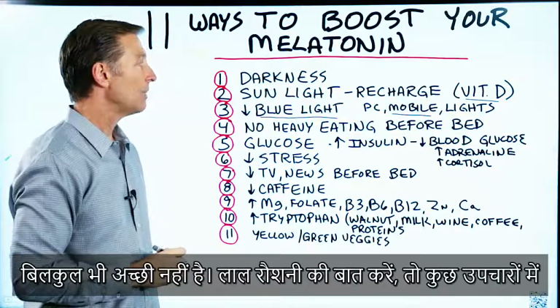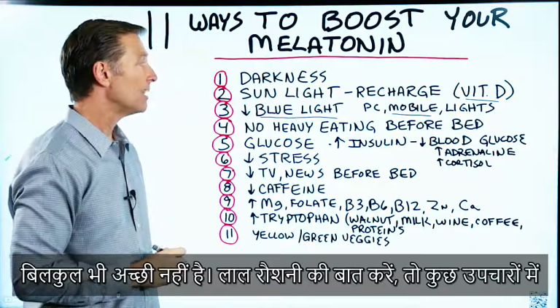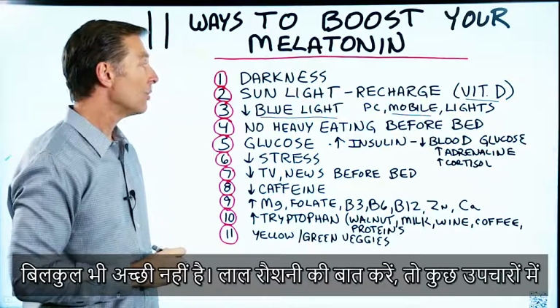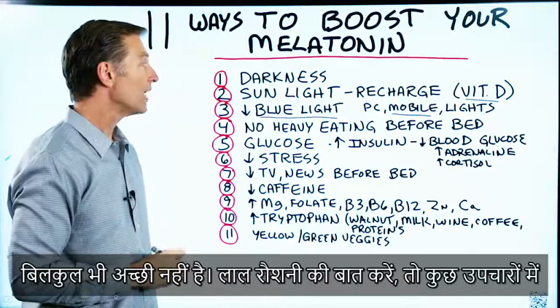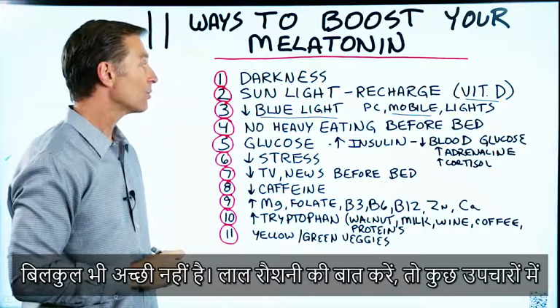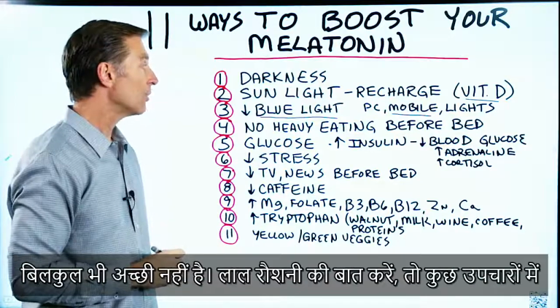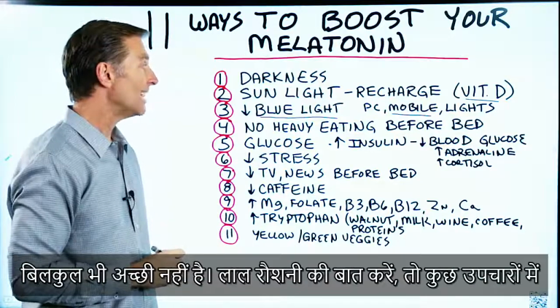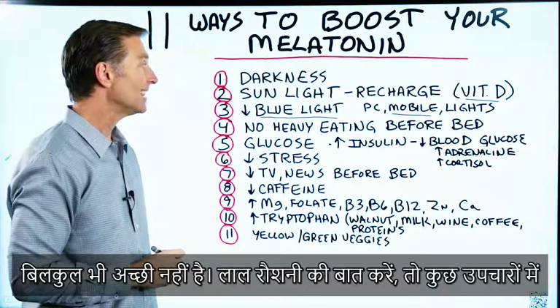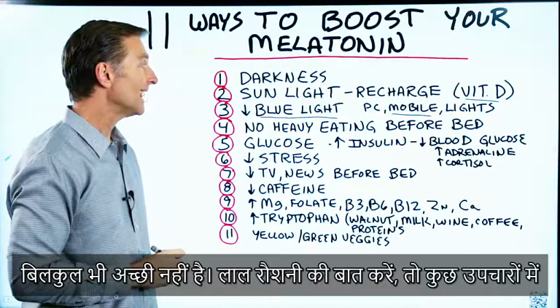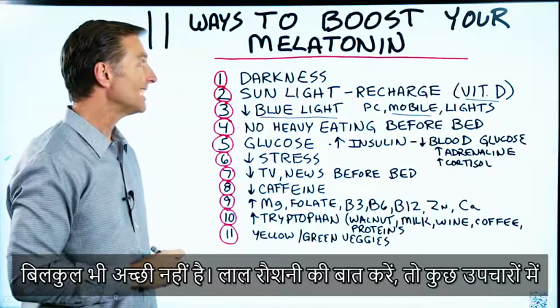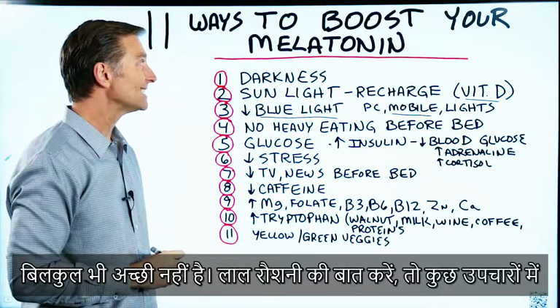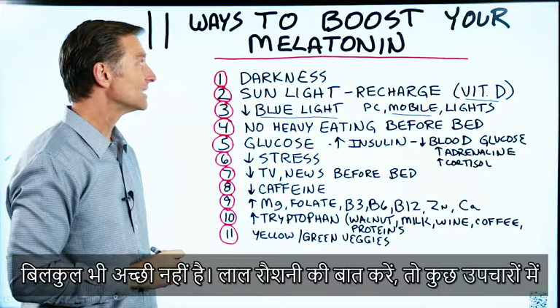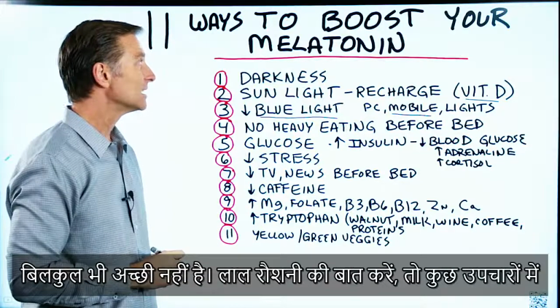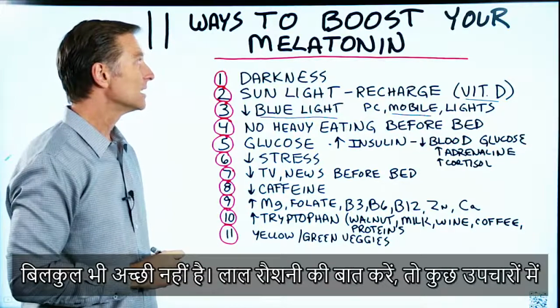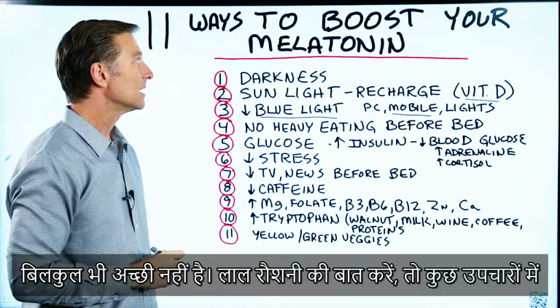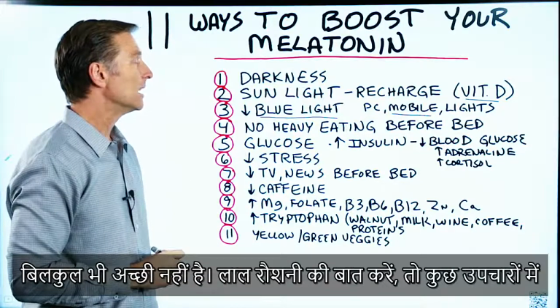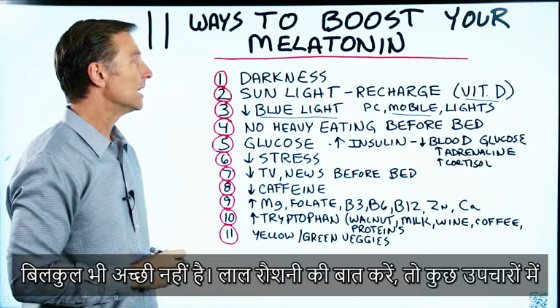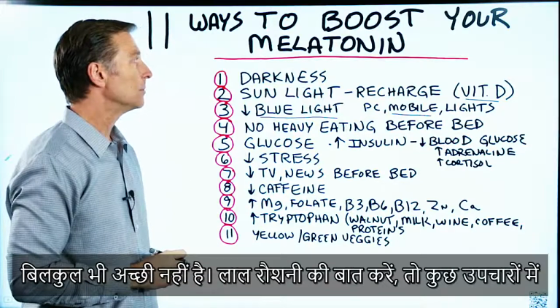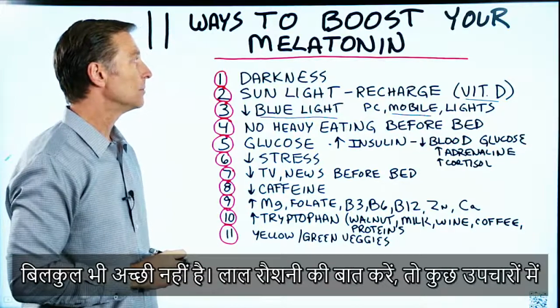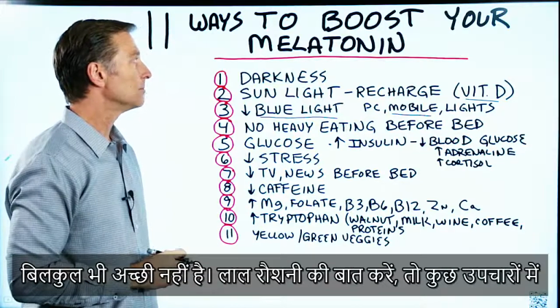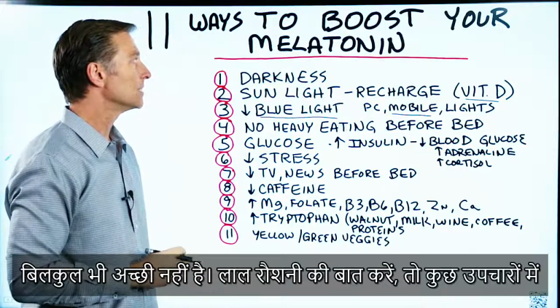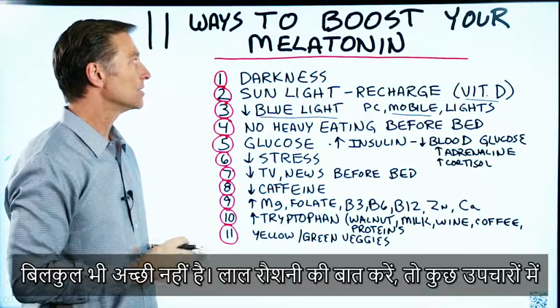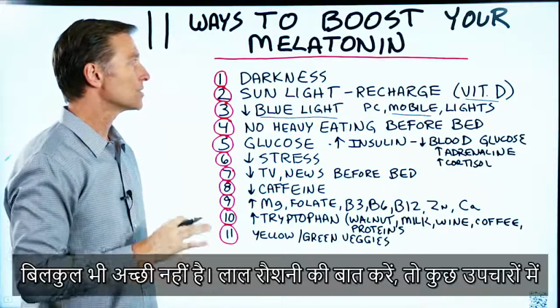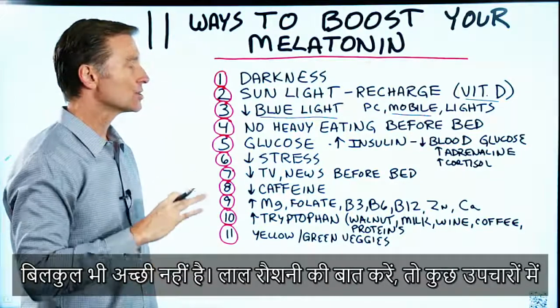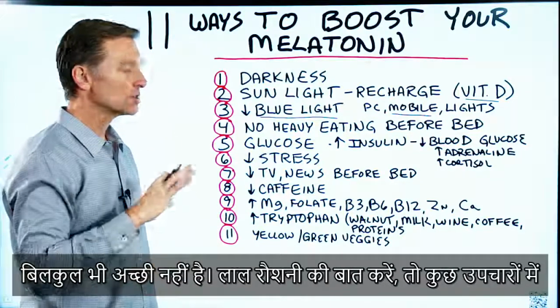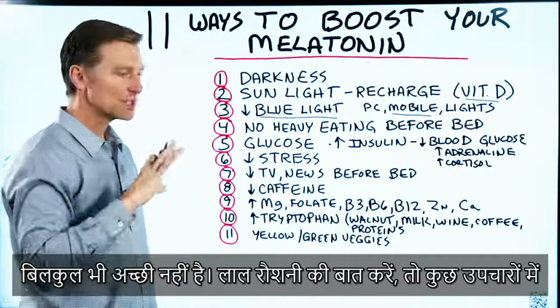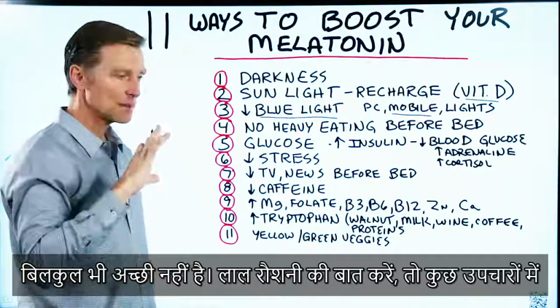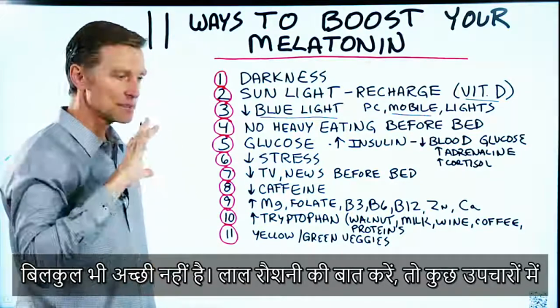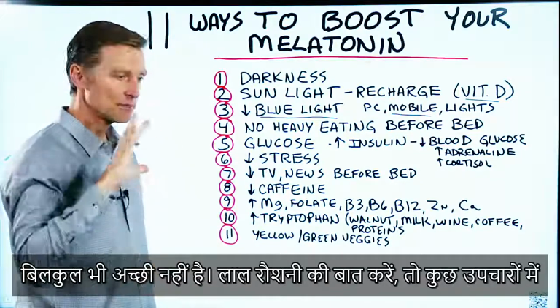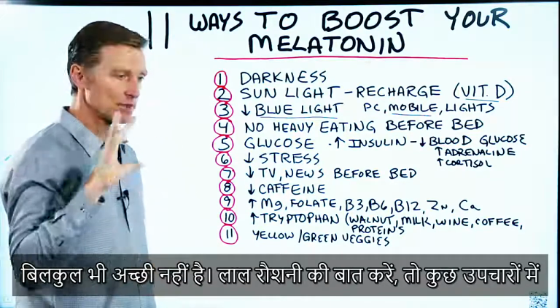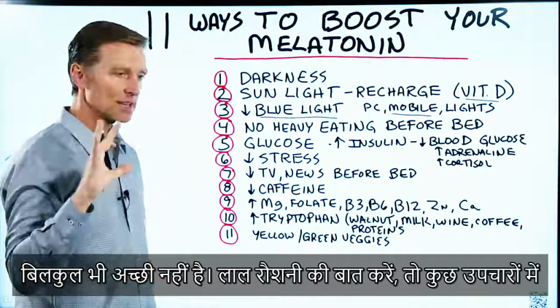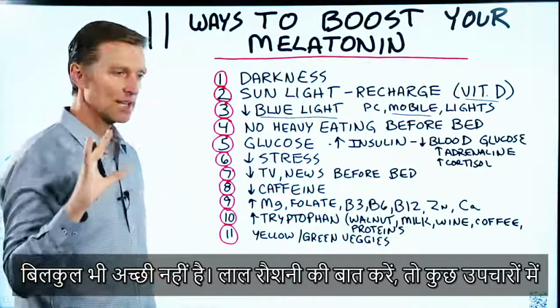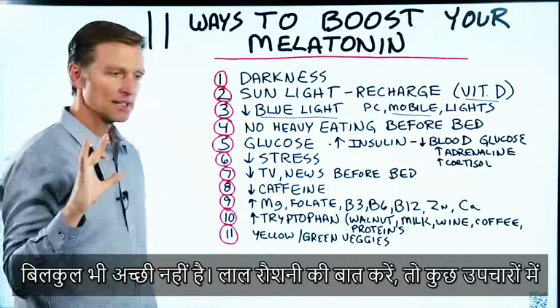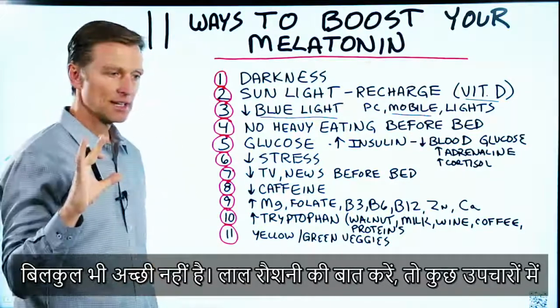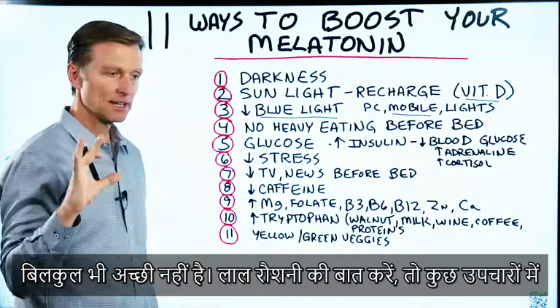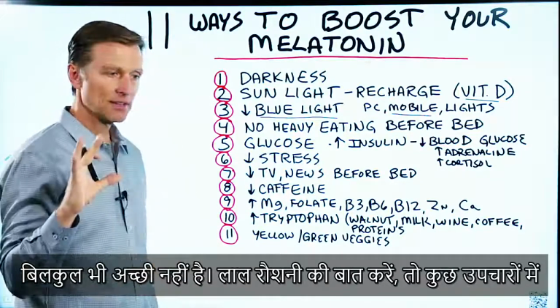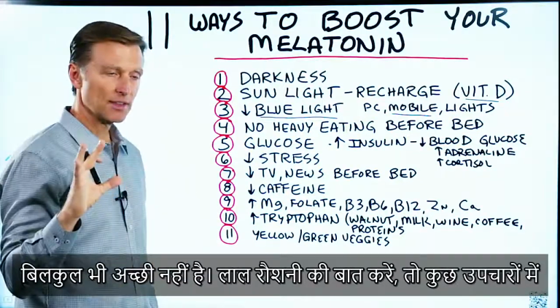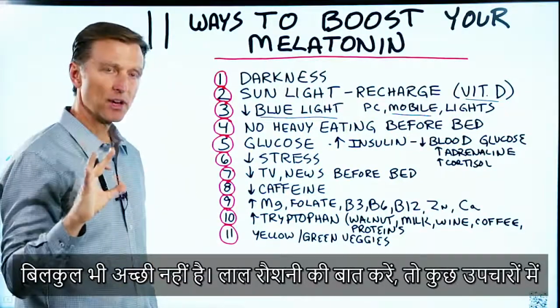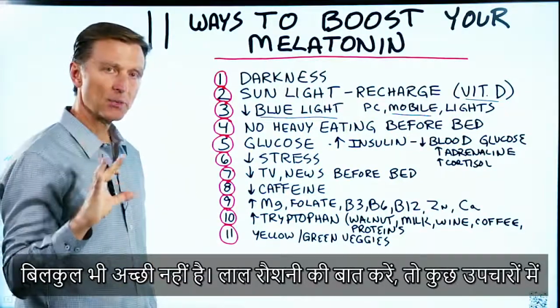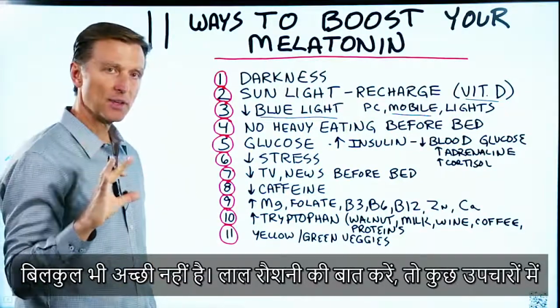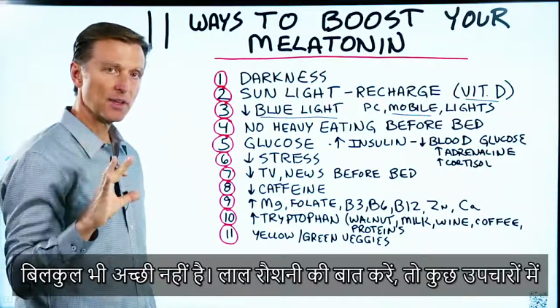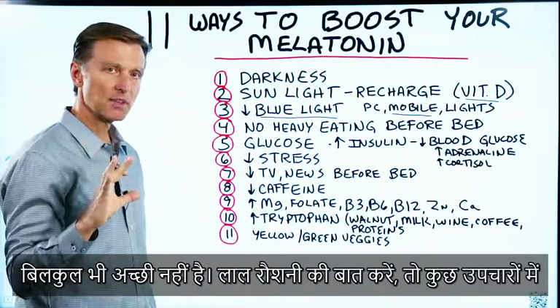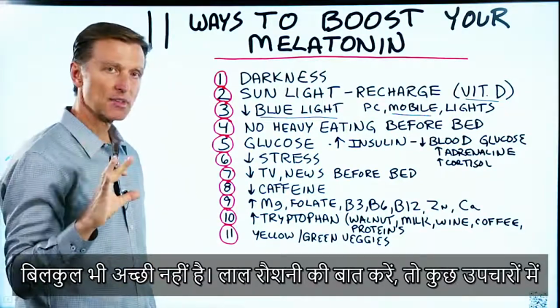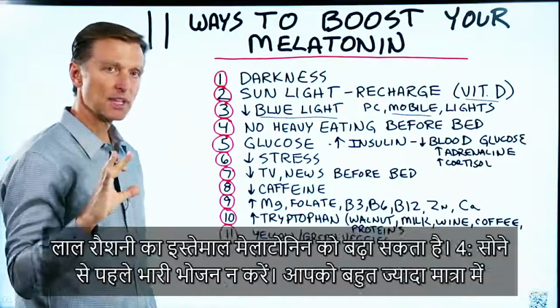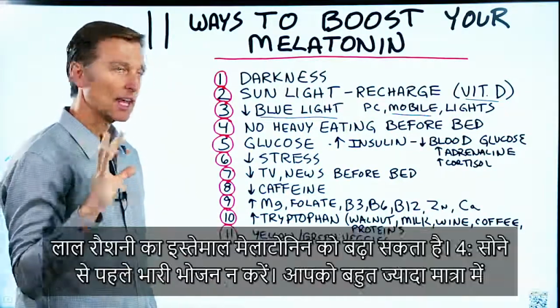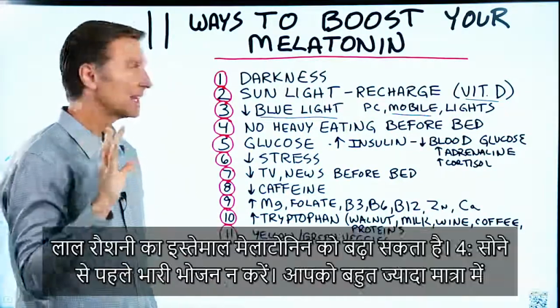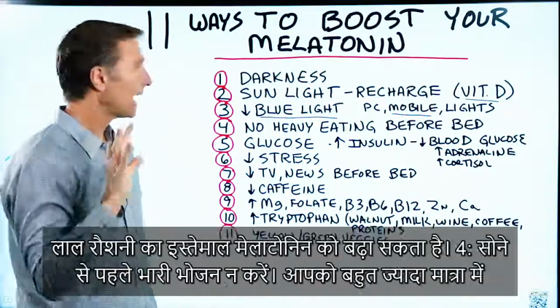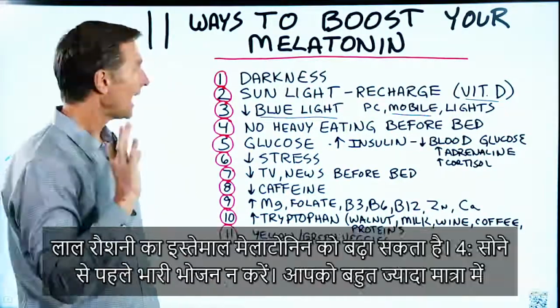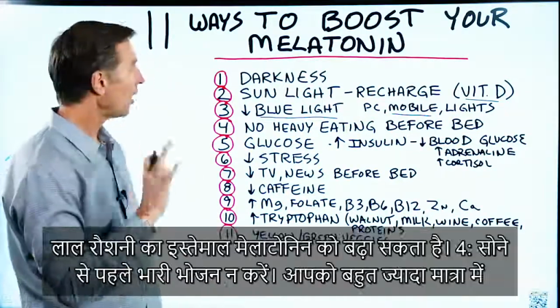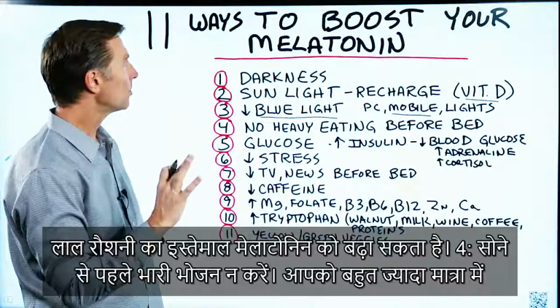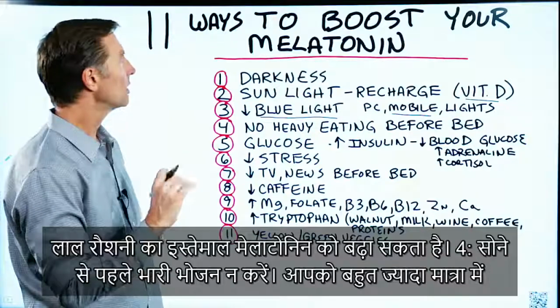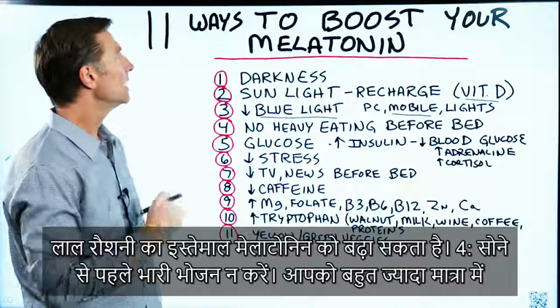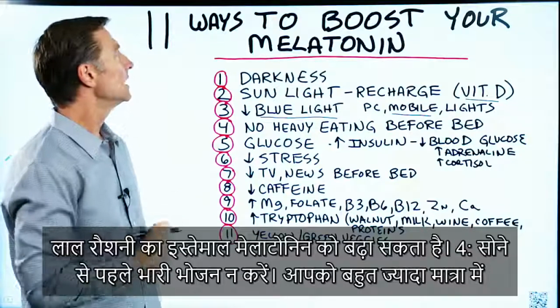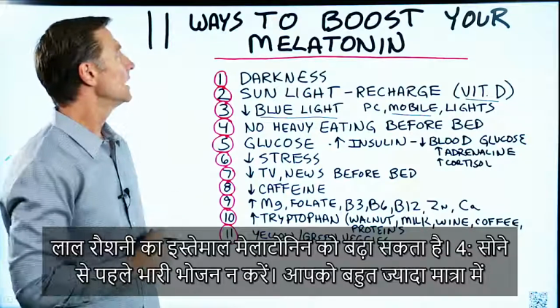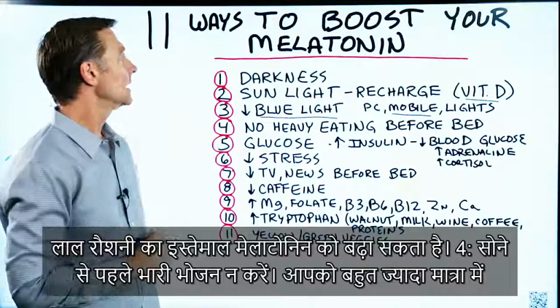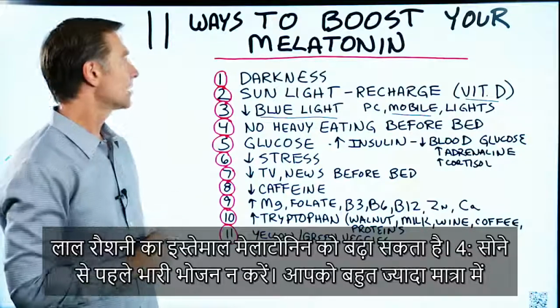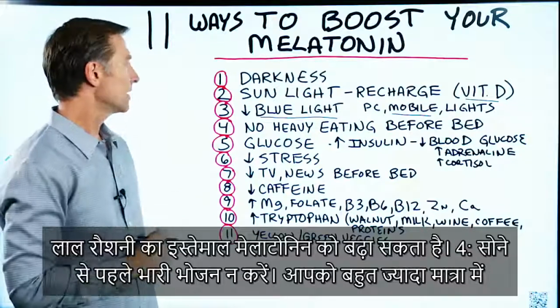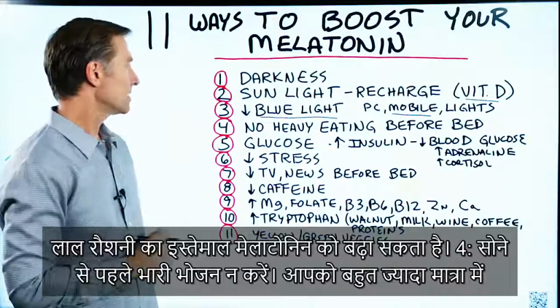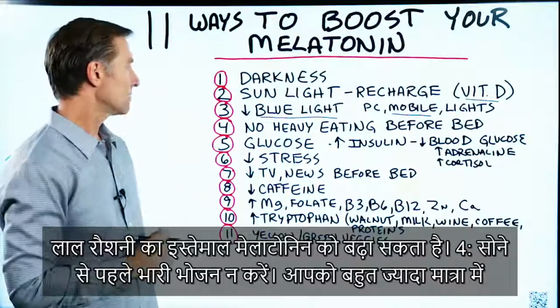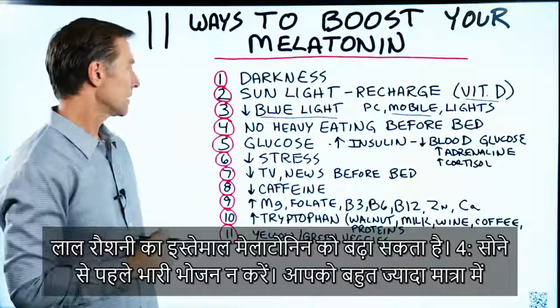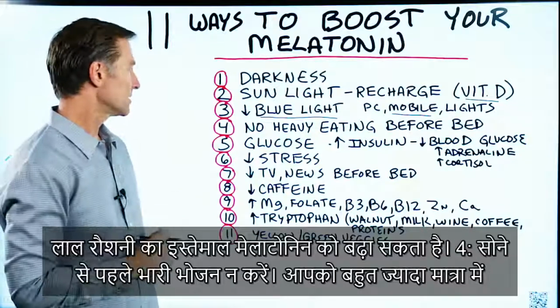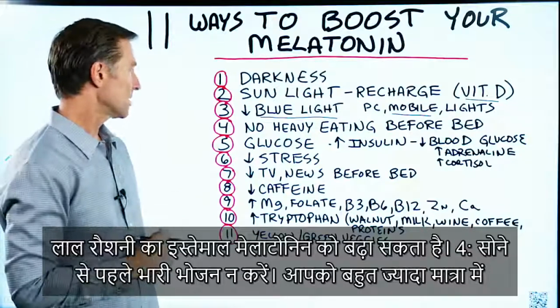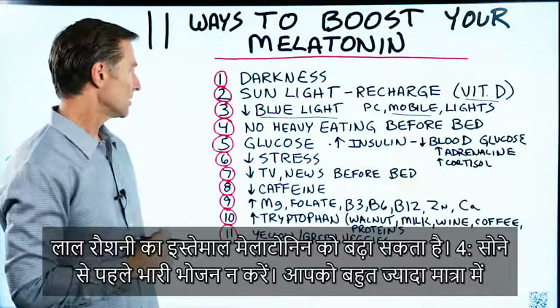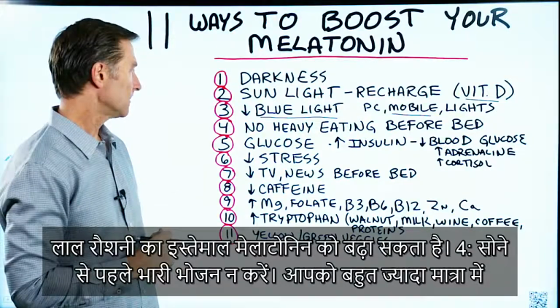By the way, certain types of red light therapy can actually help increase melatonin.